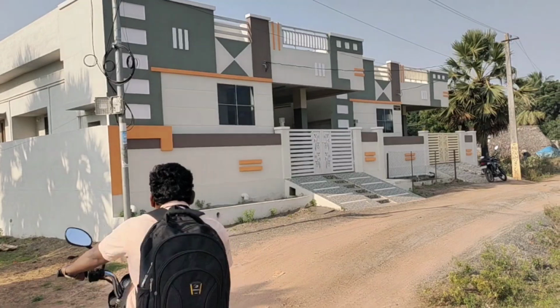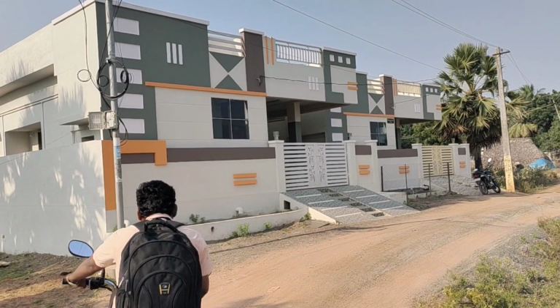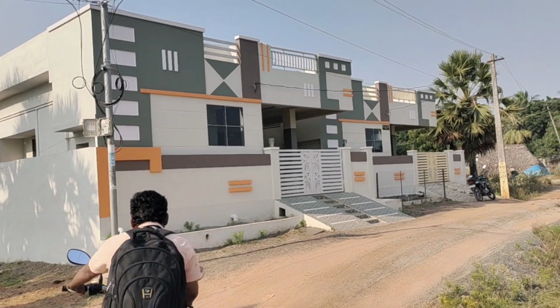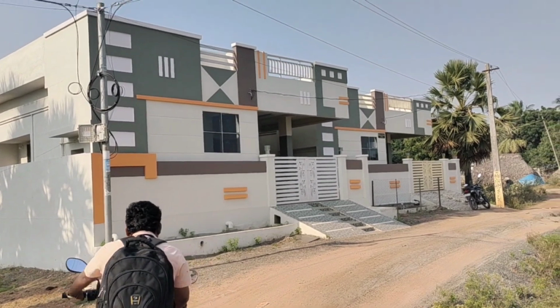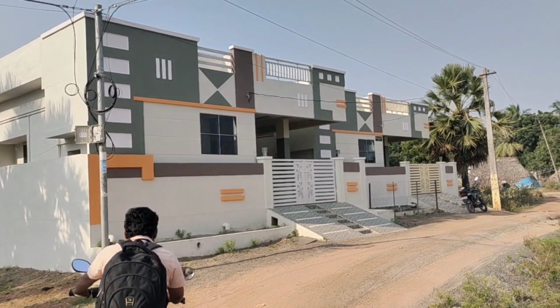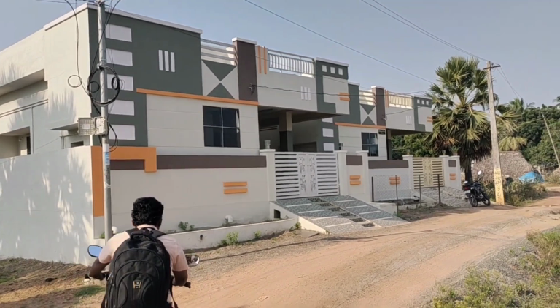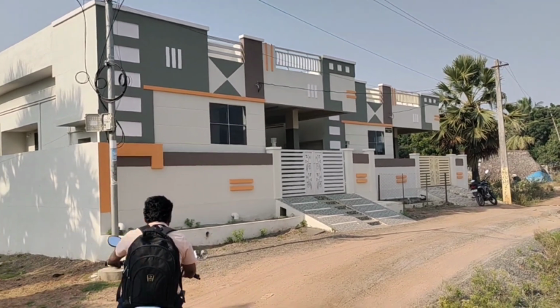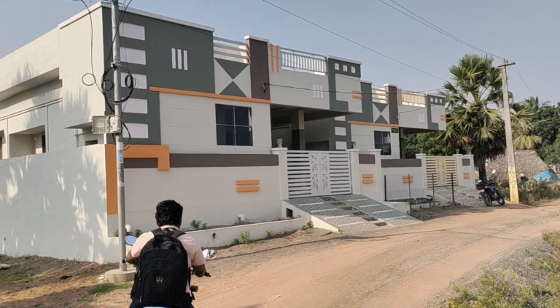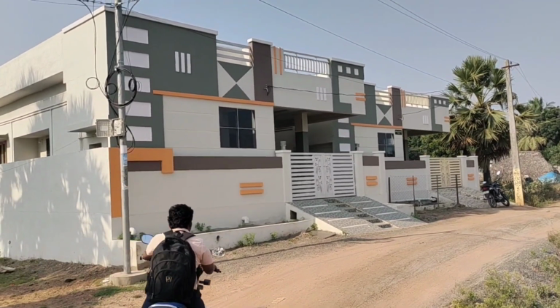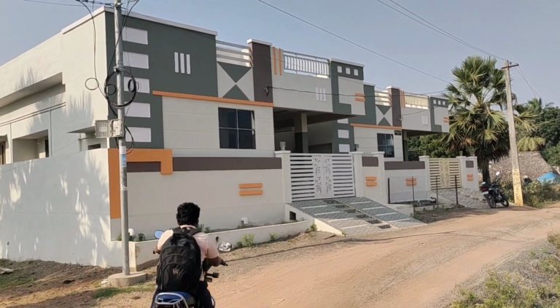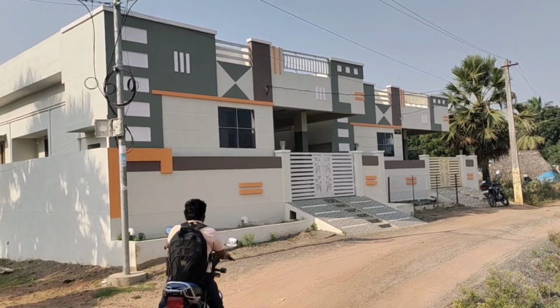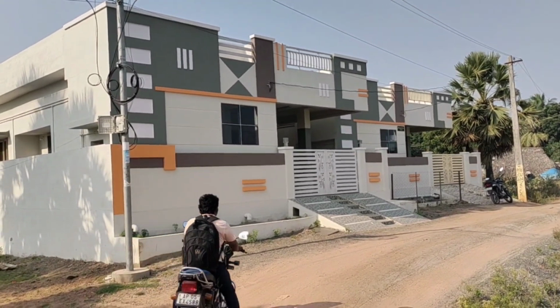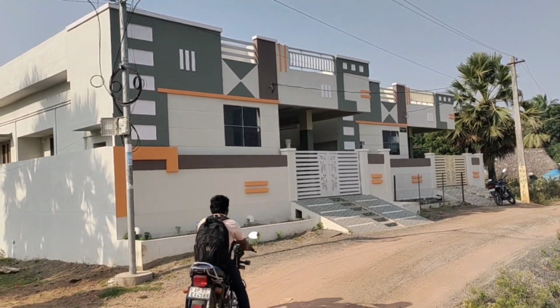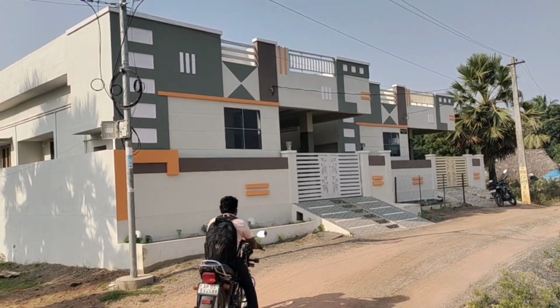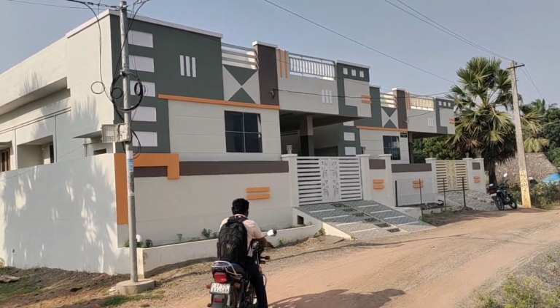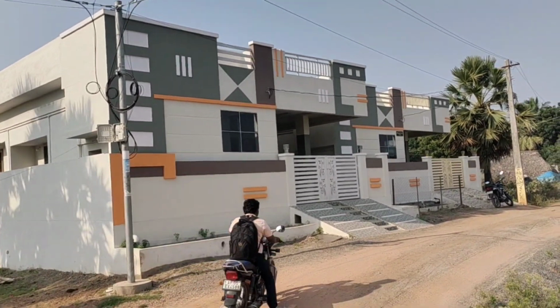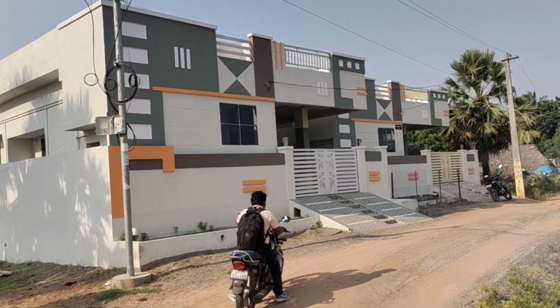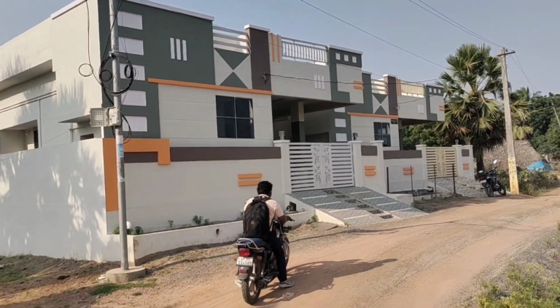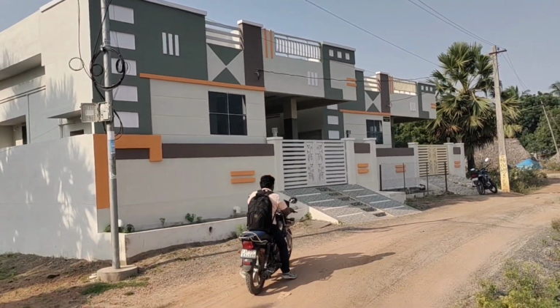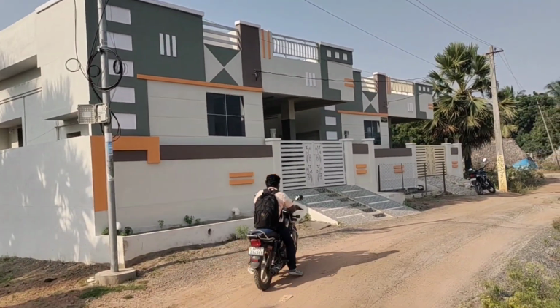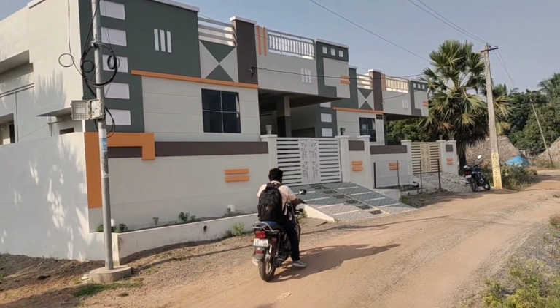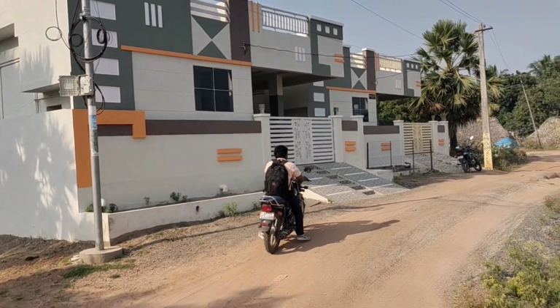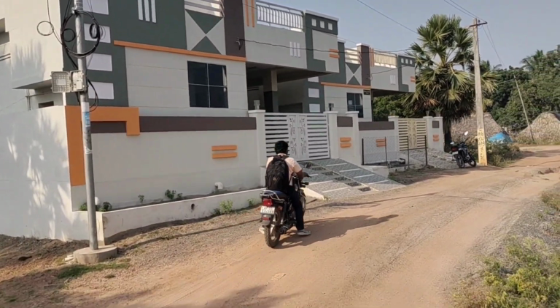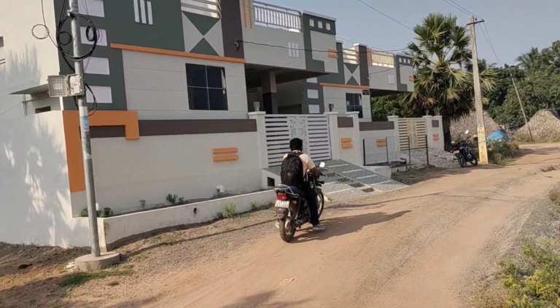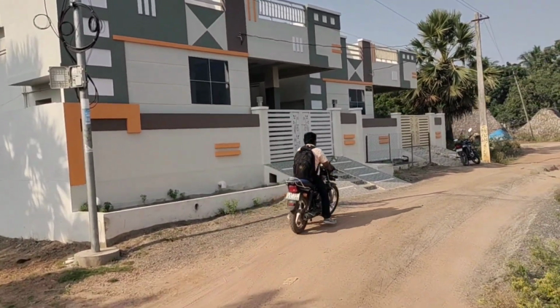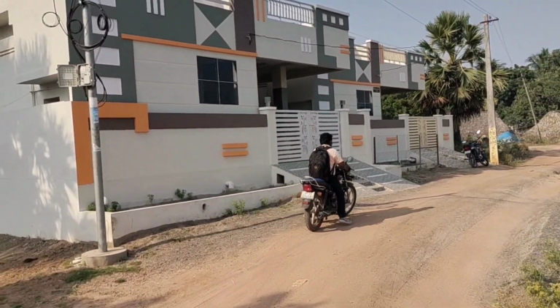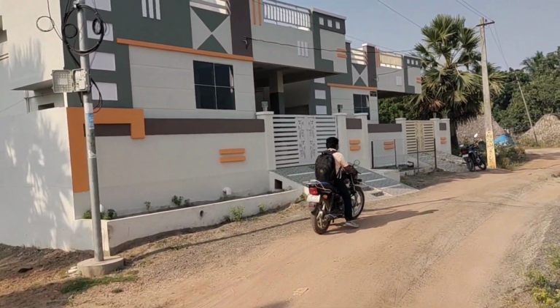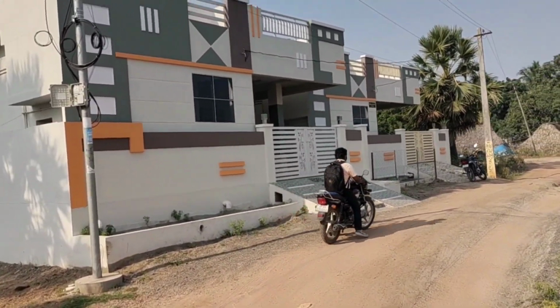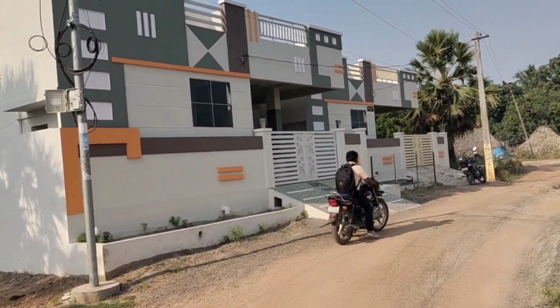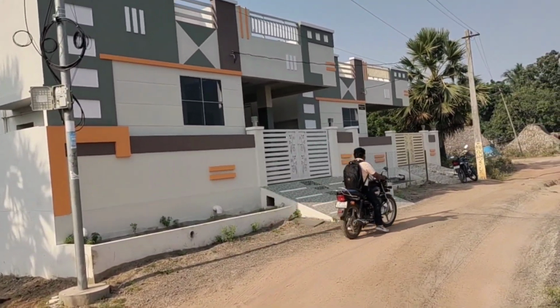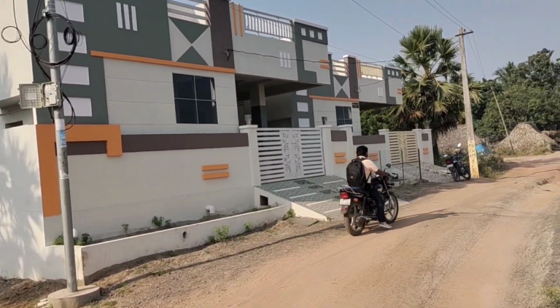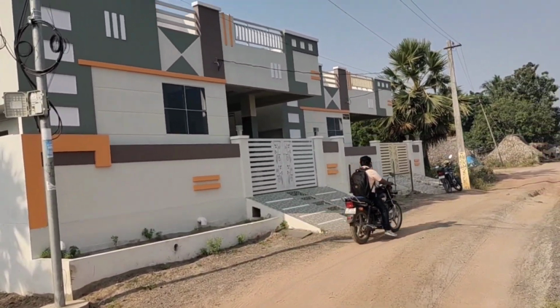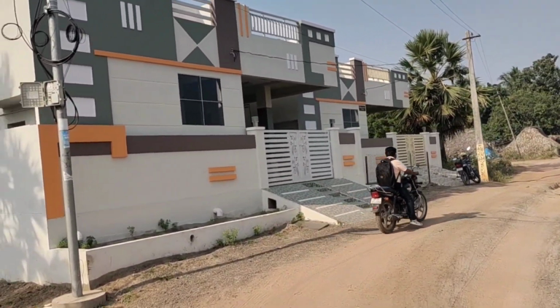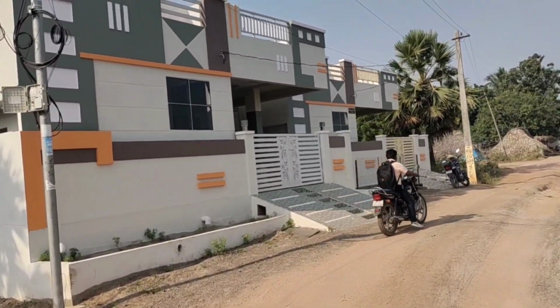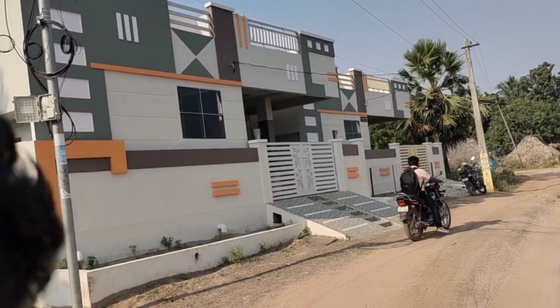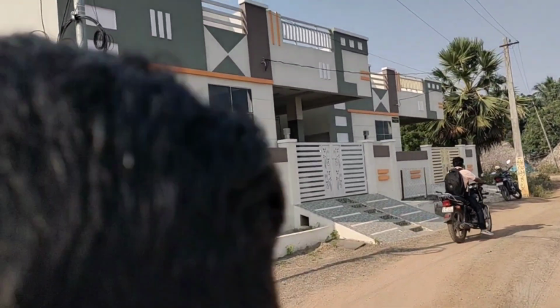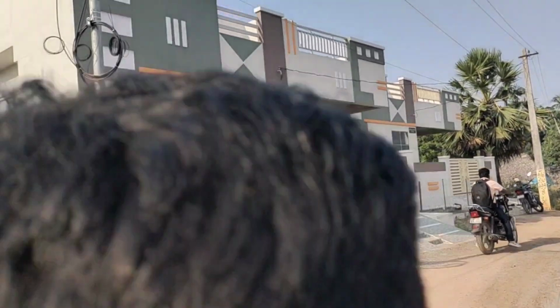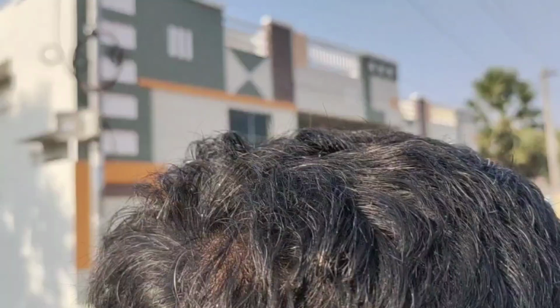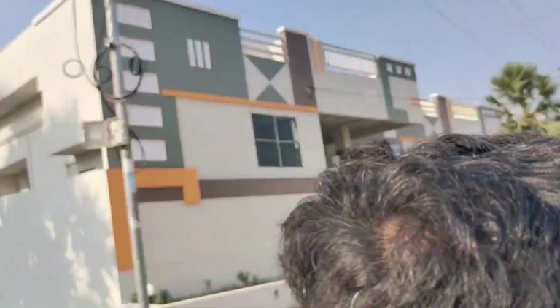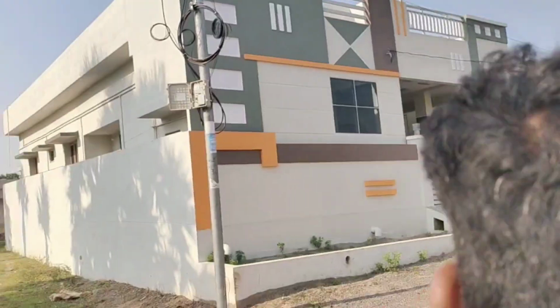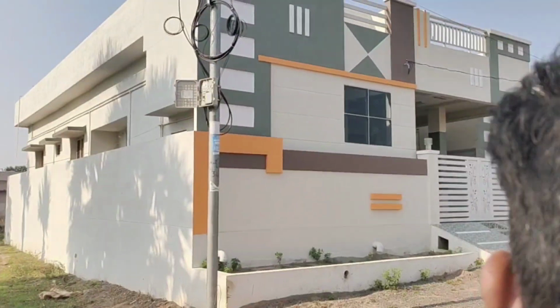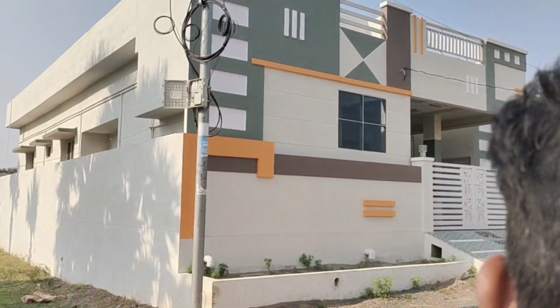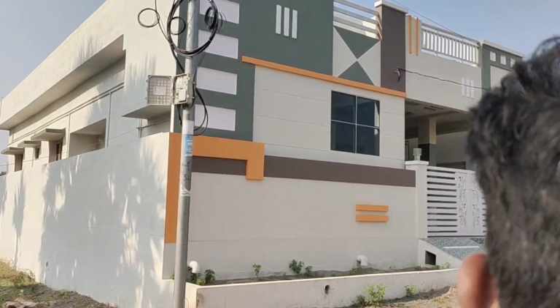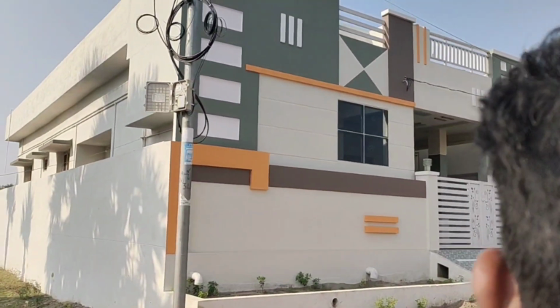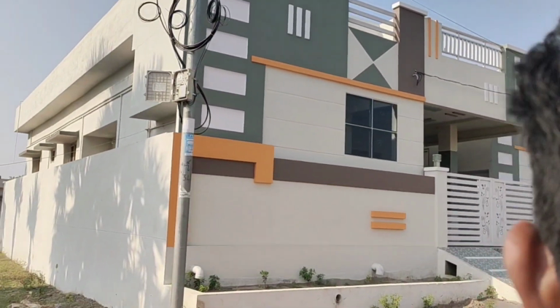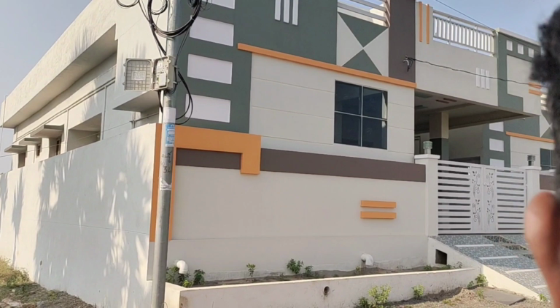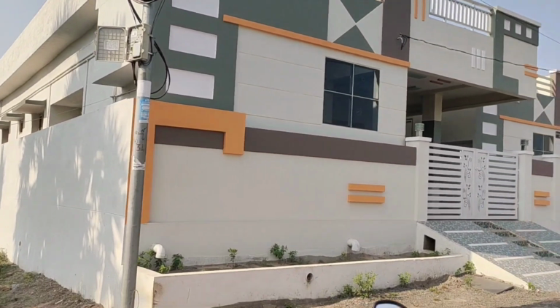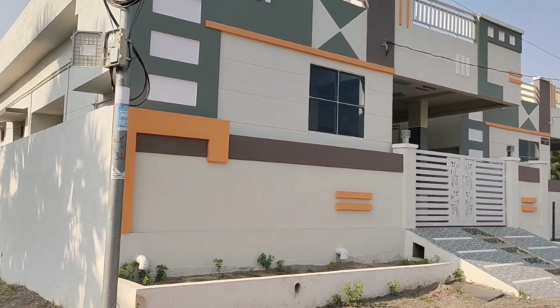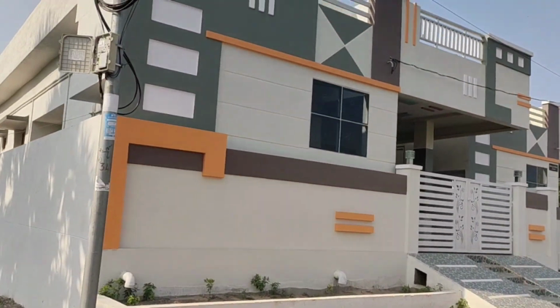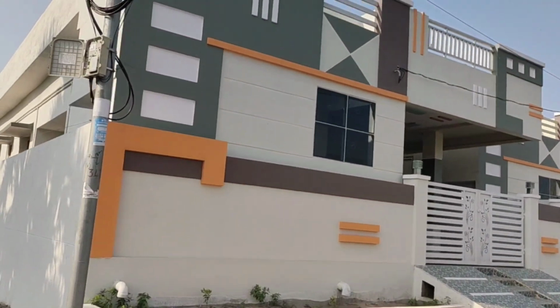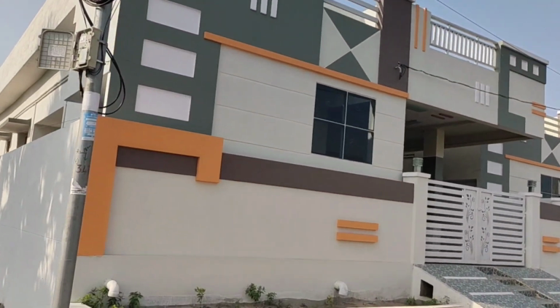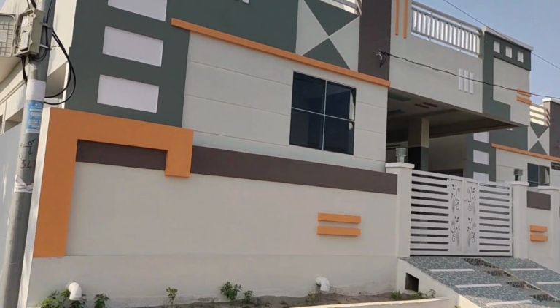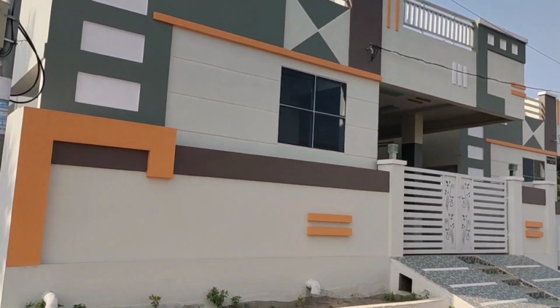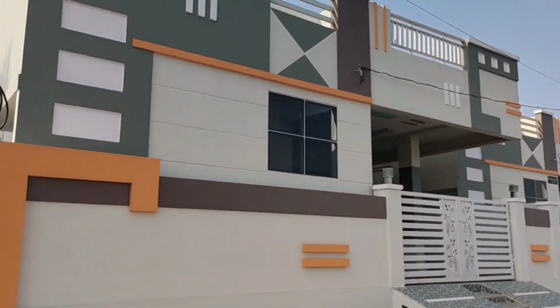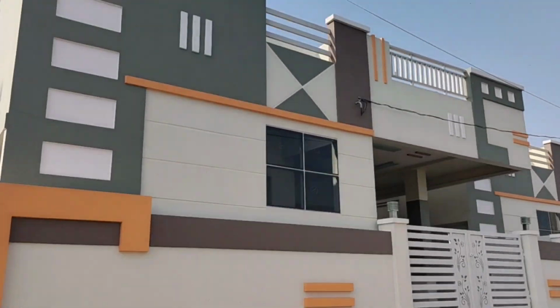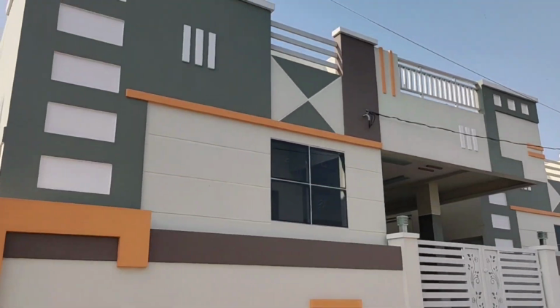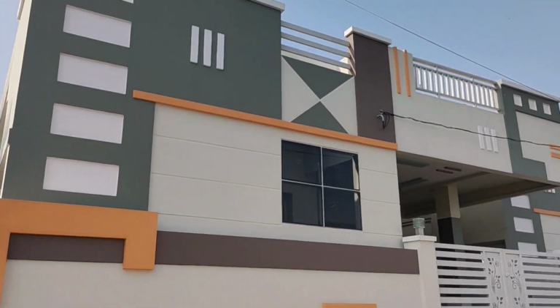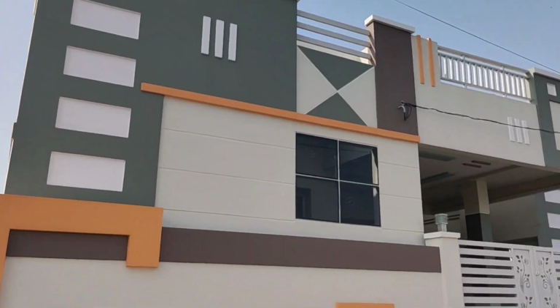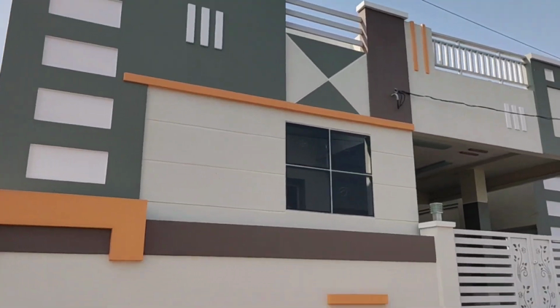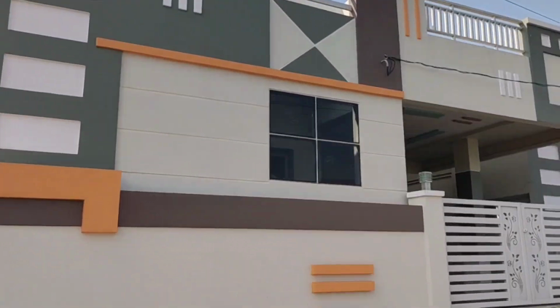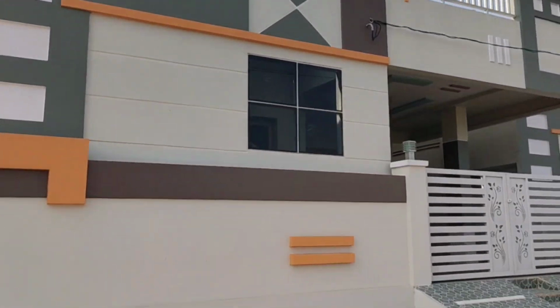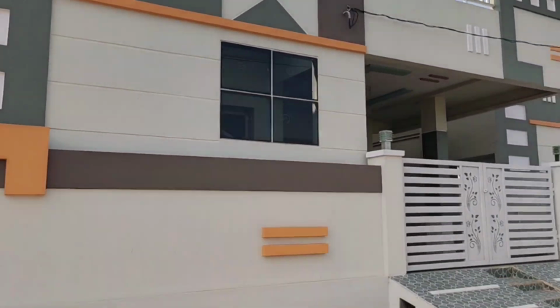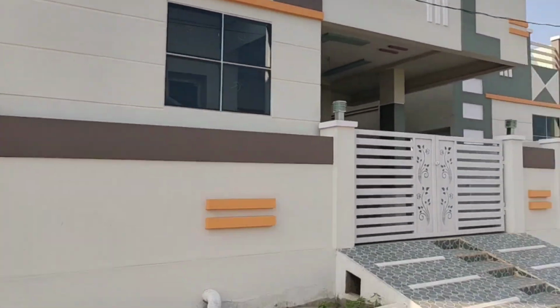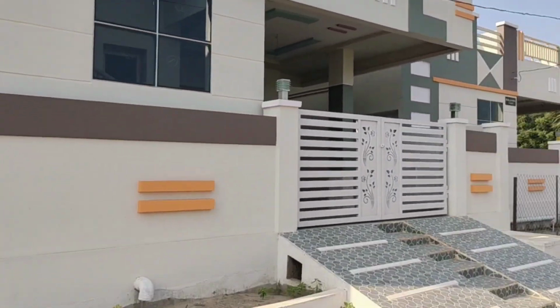Hello everyone, welcome back to my channel. I am very happy today. I will show you a new building today.